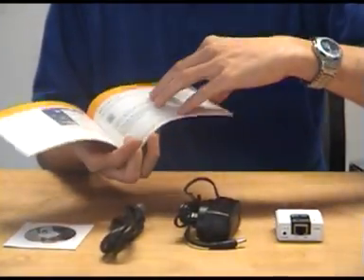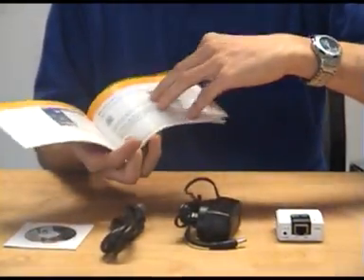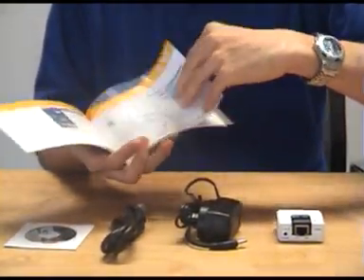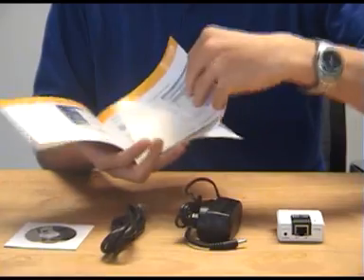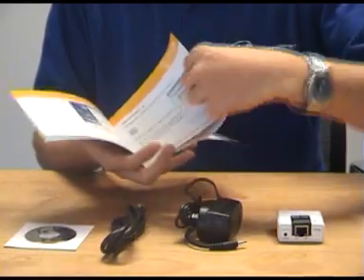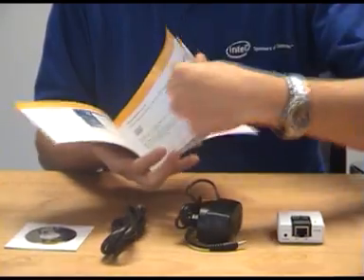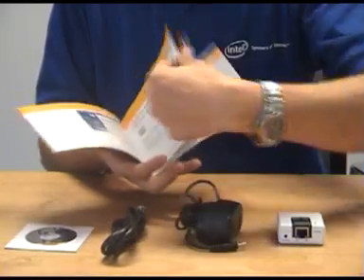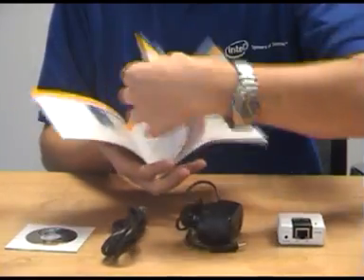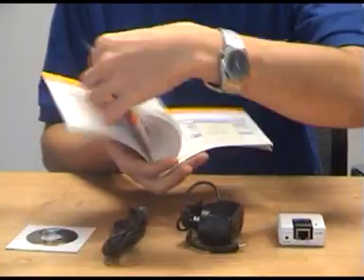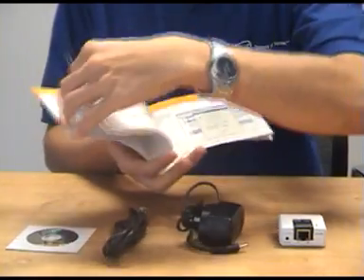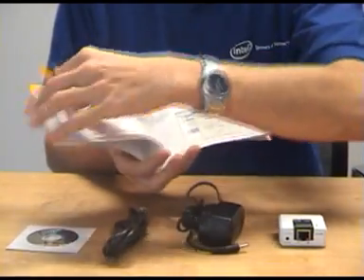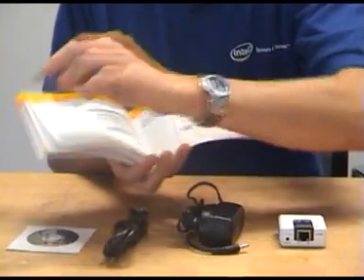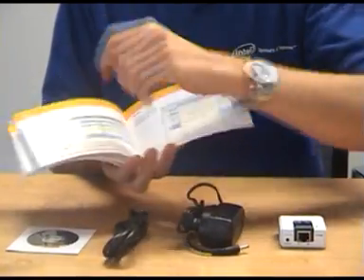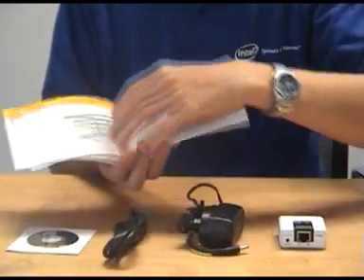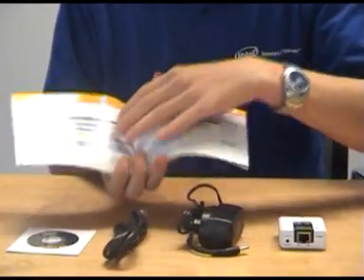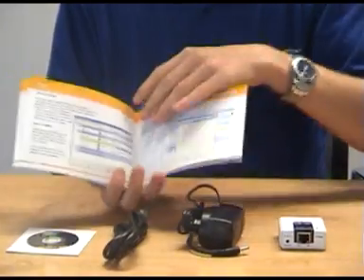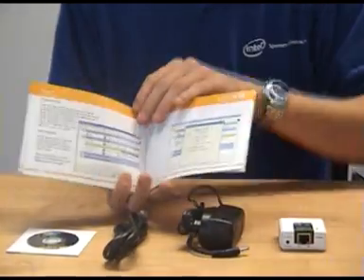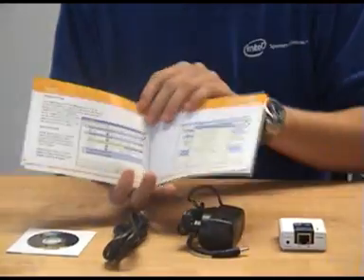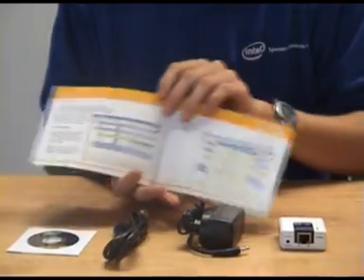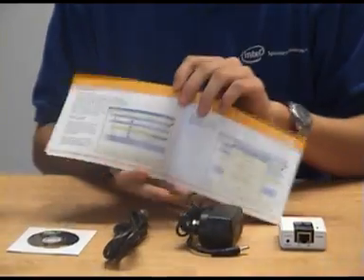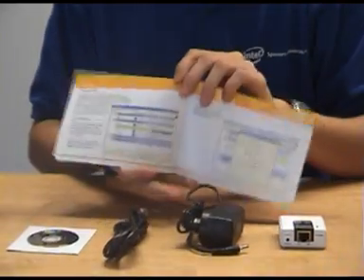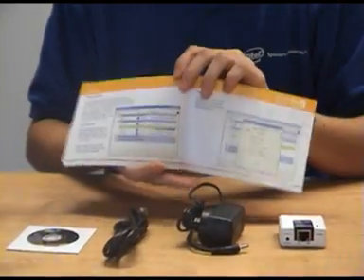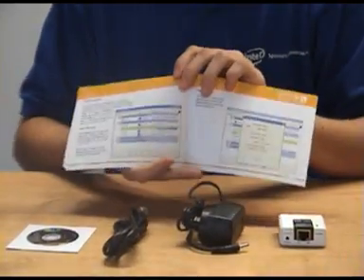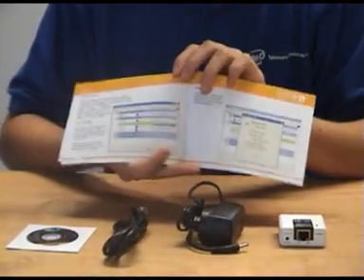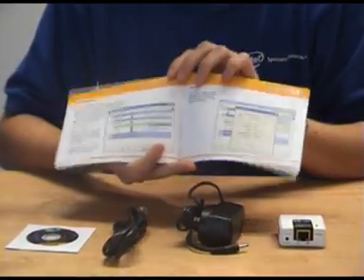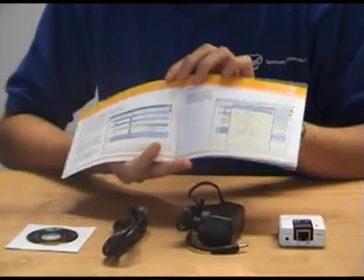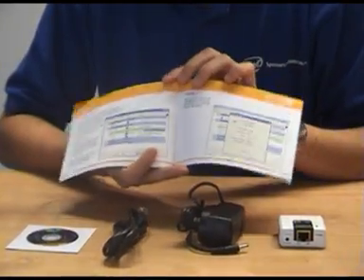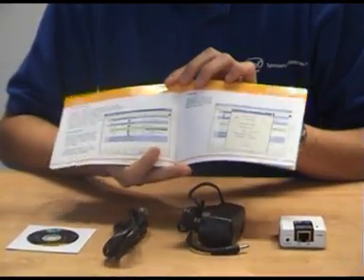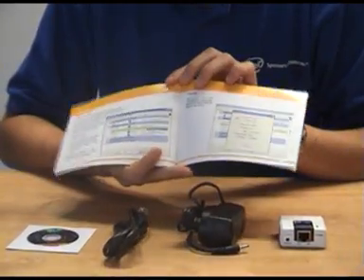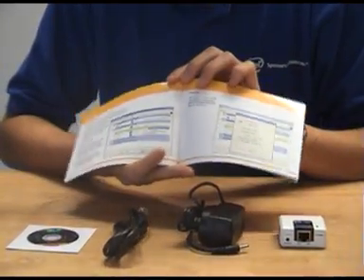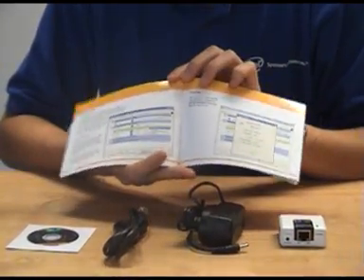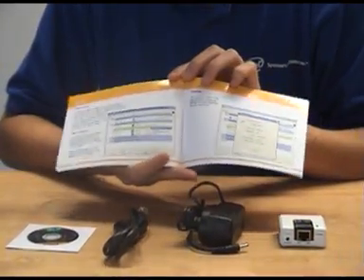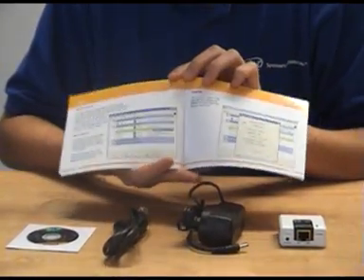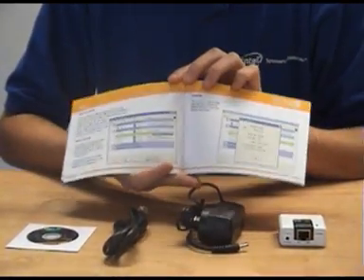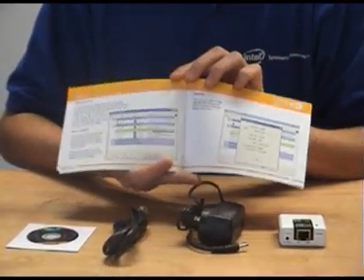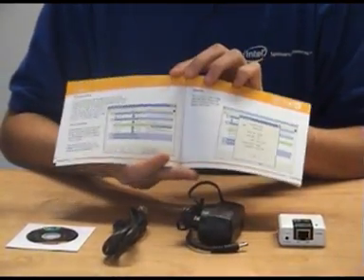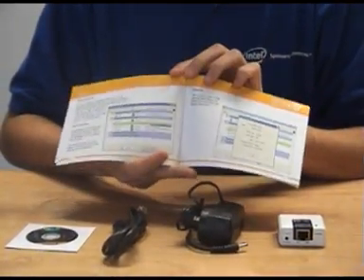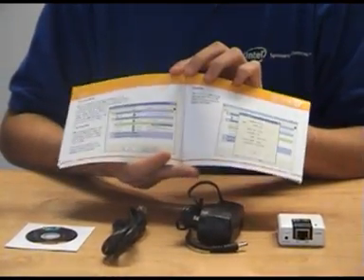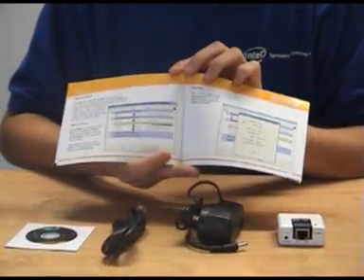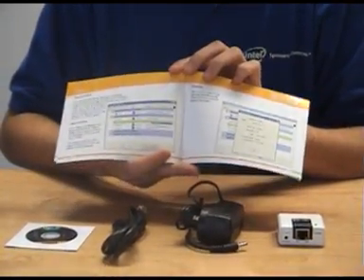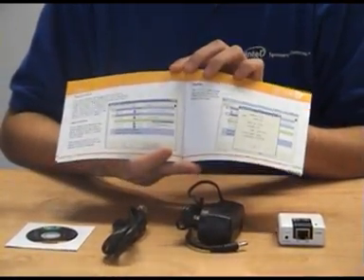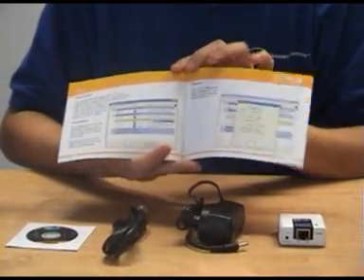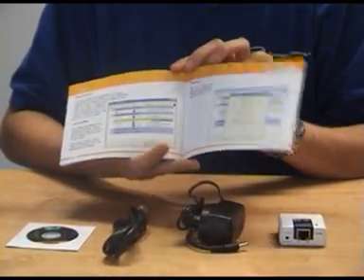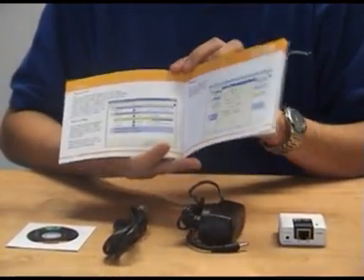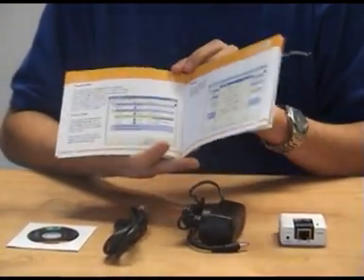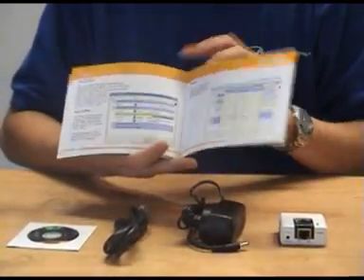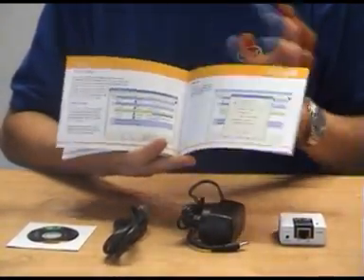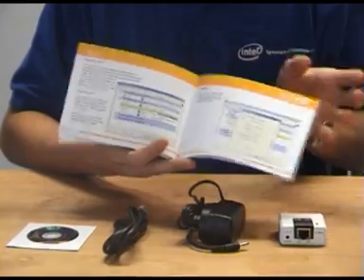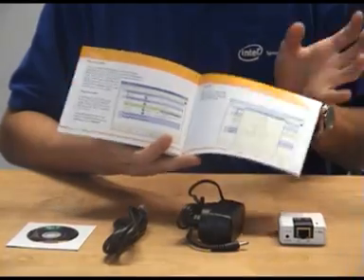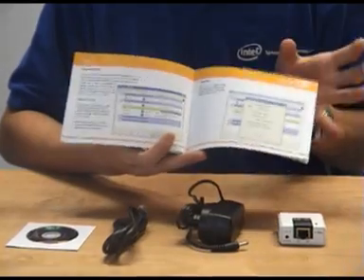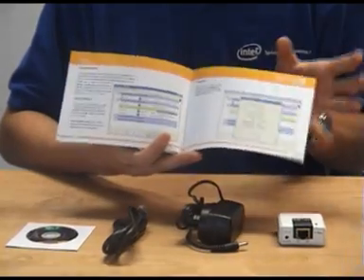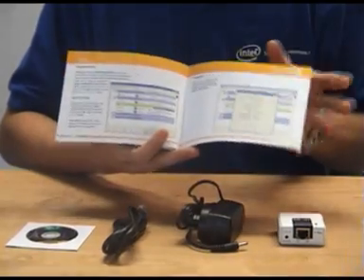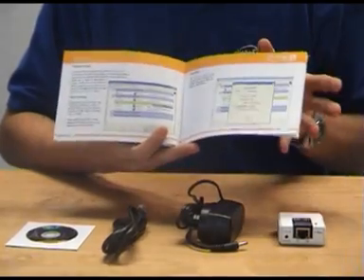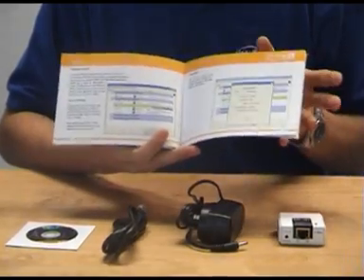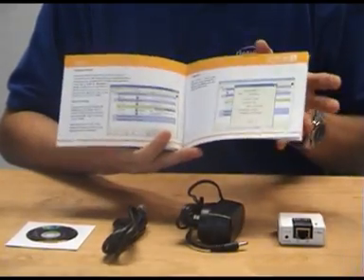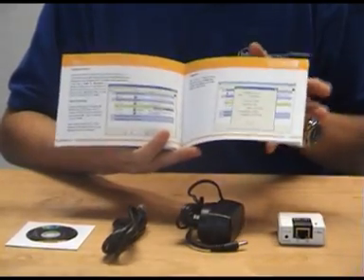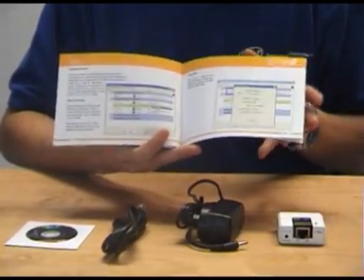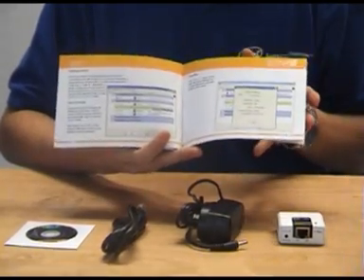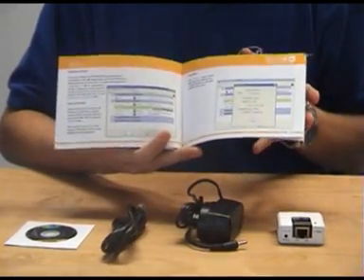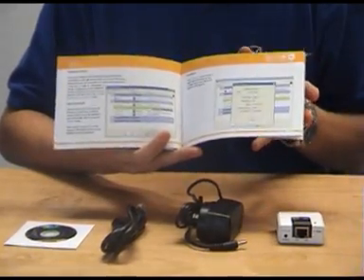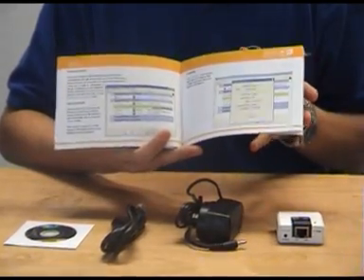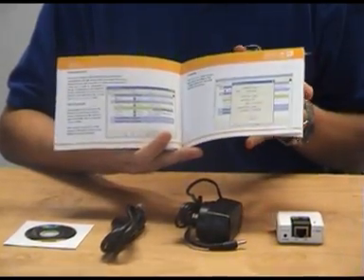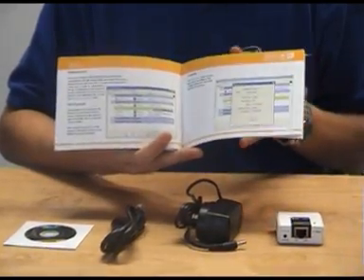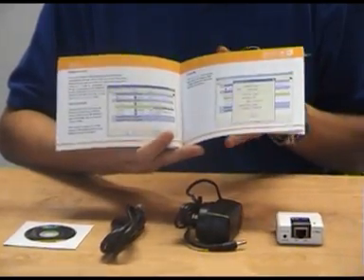It's actually very, very simple when you go through the manual to get it all set up, so this is actually quite a good instruction manual.